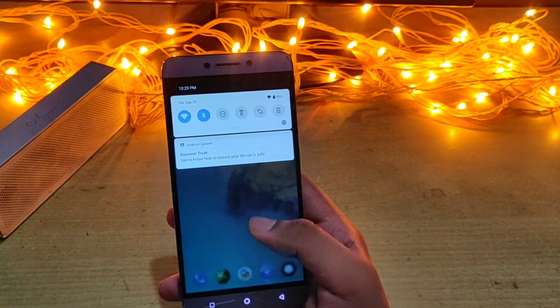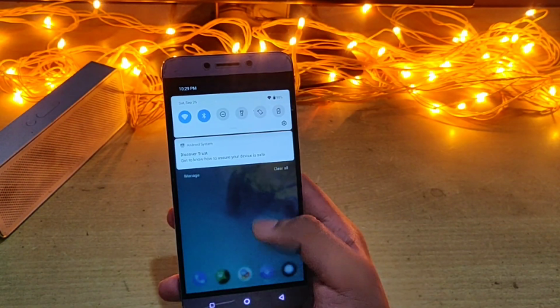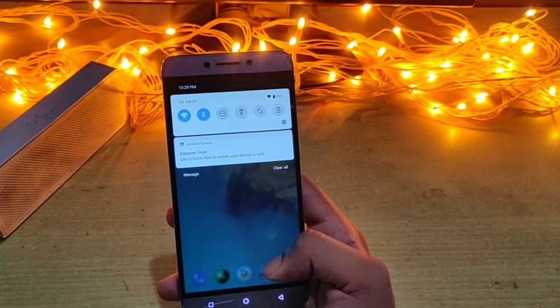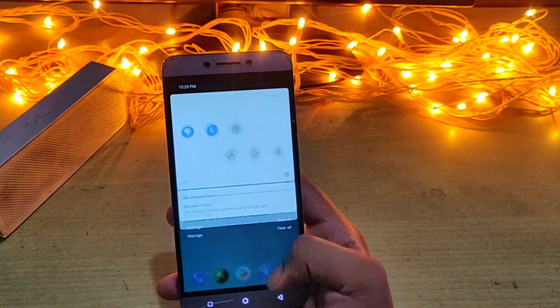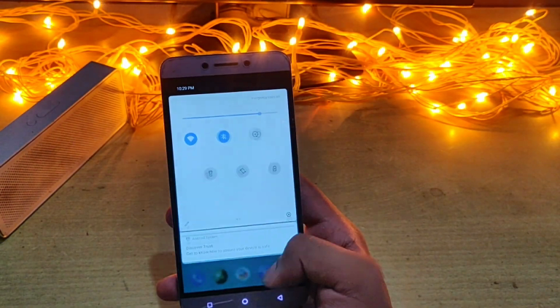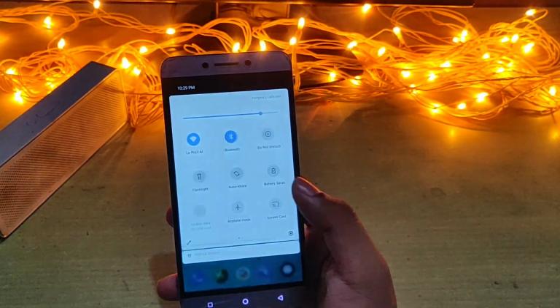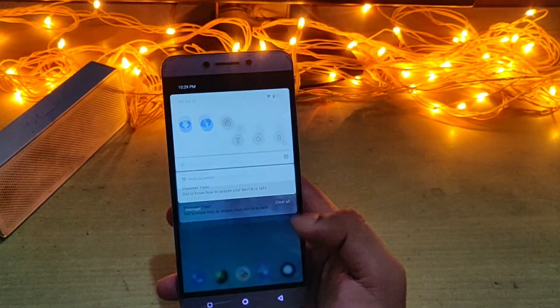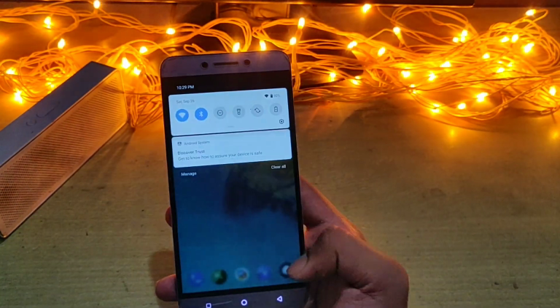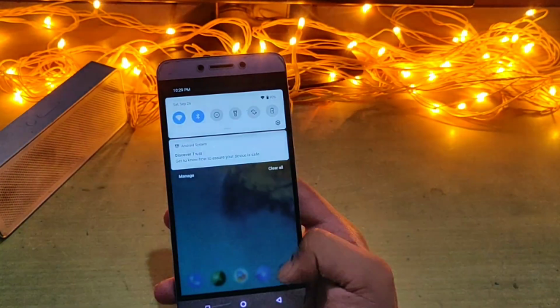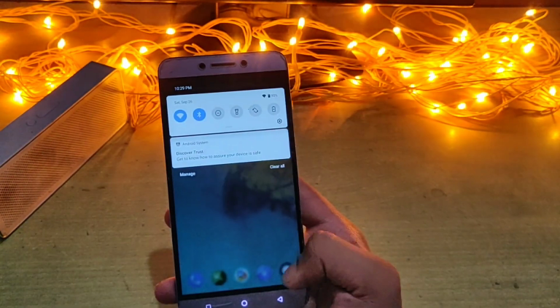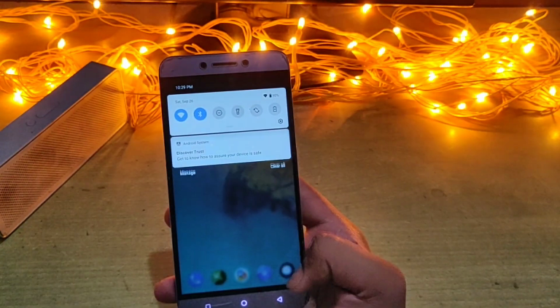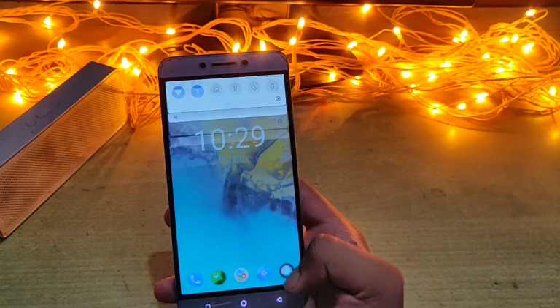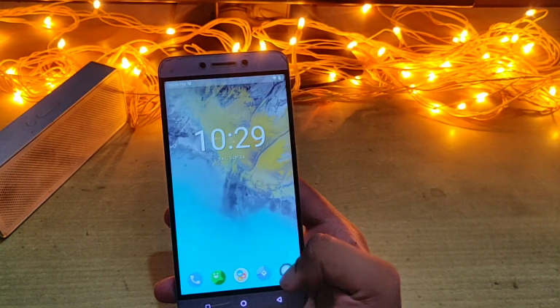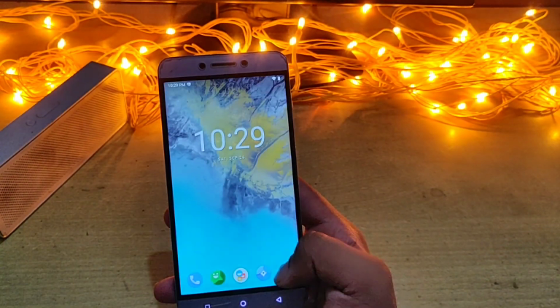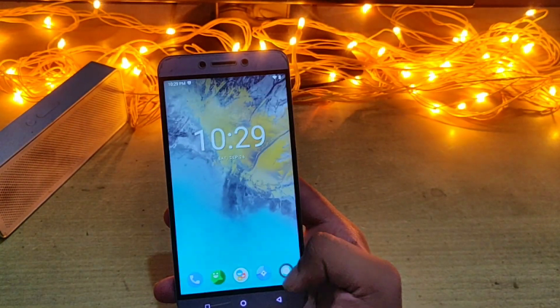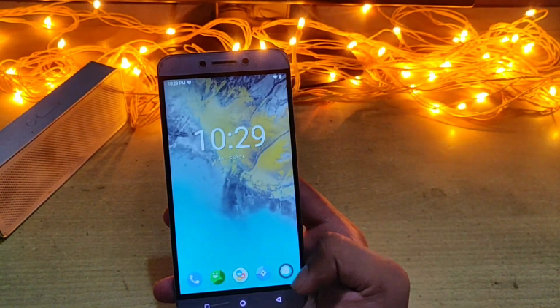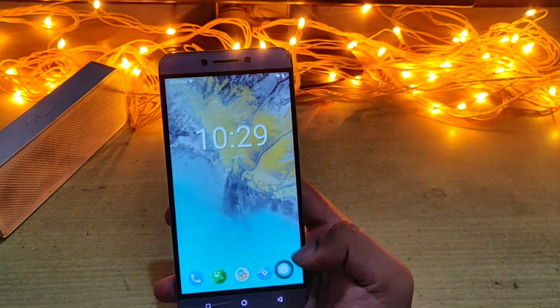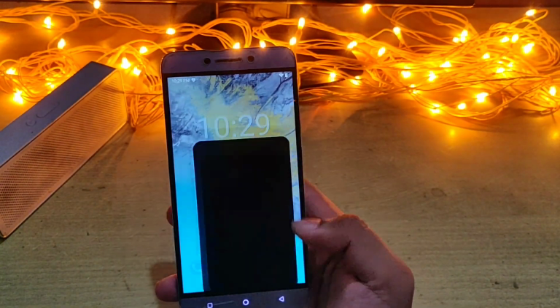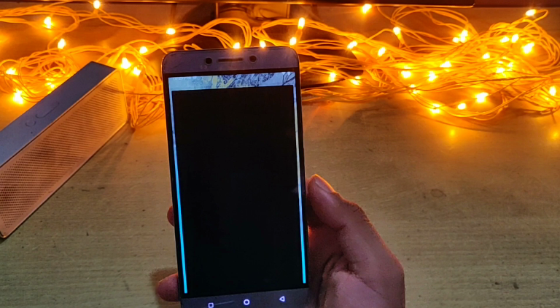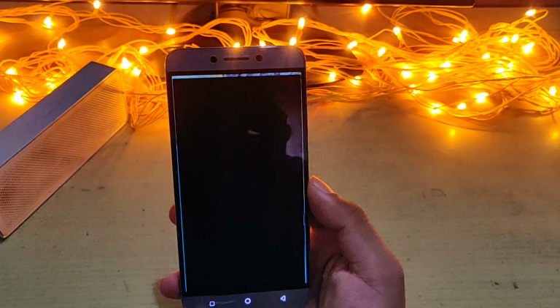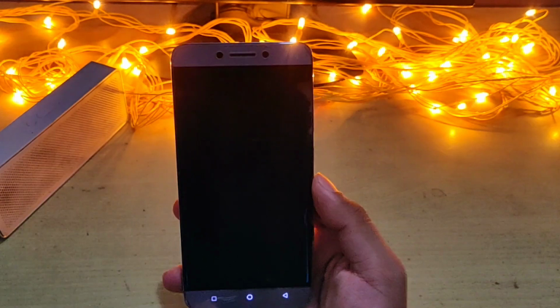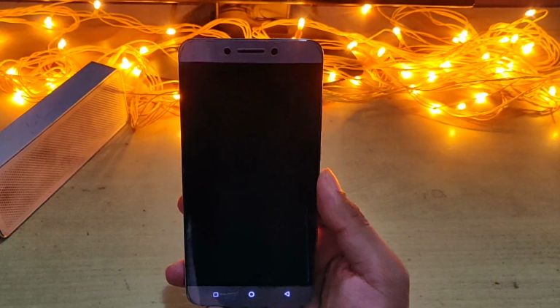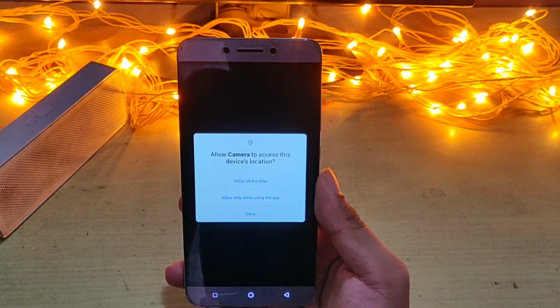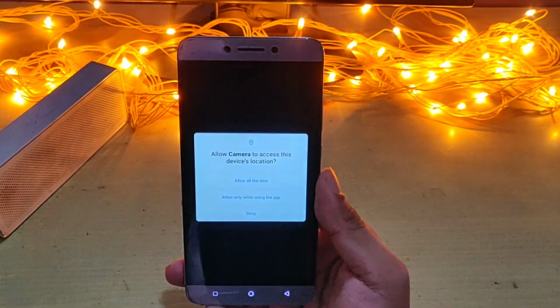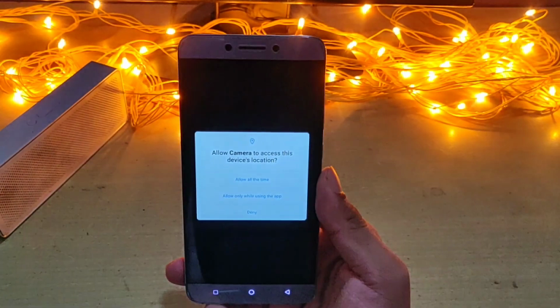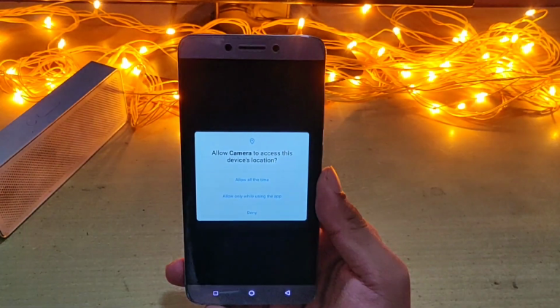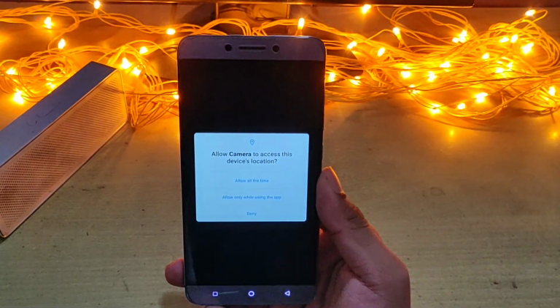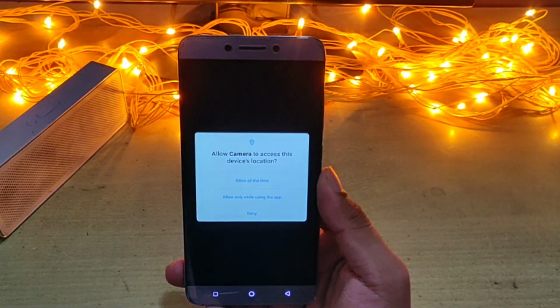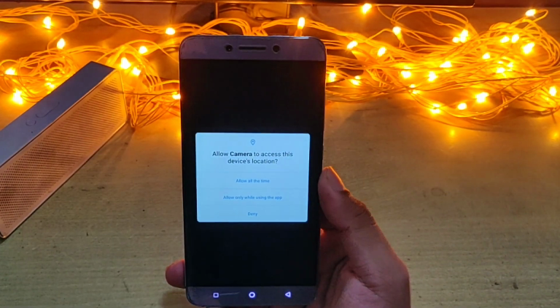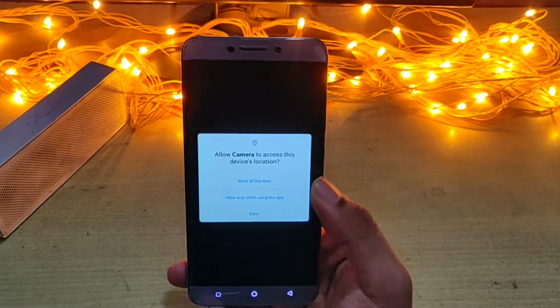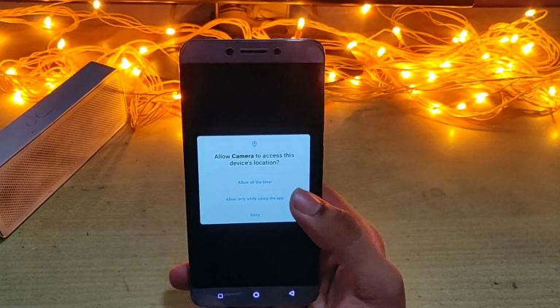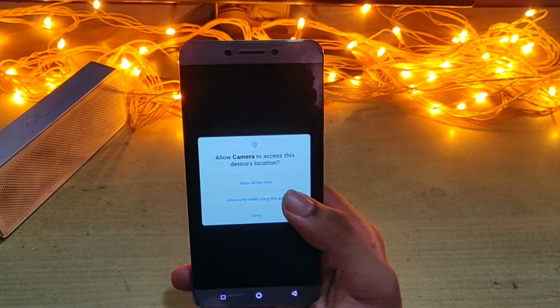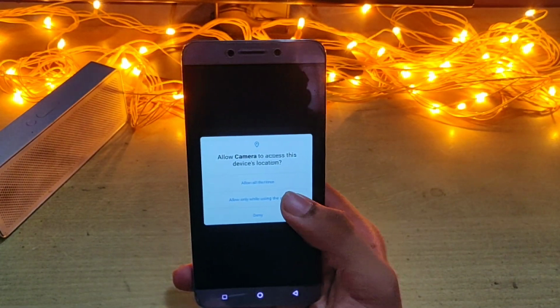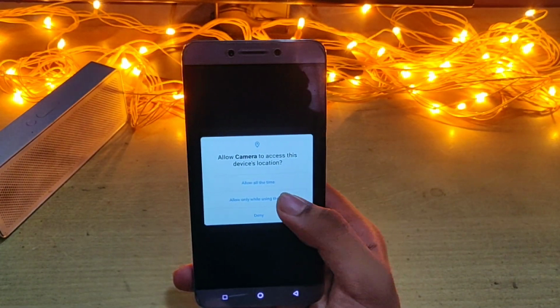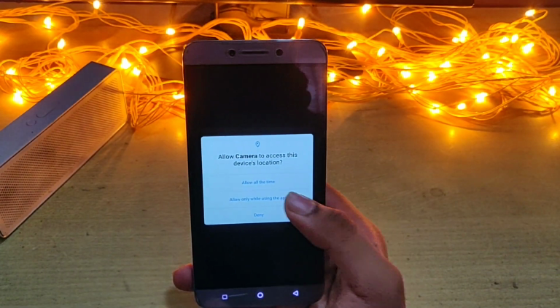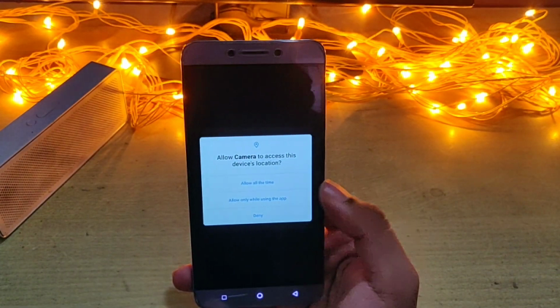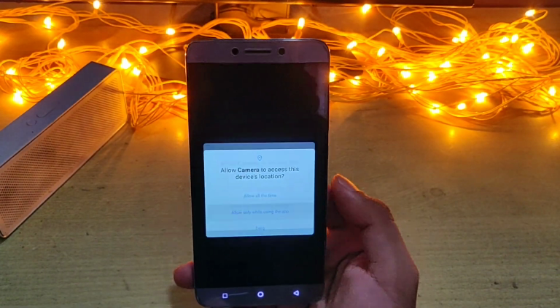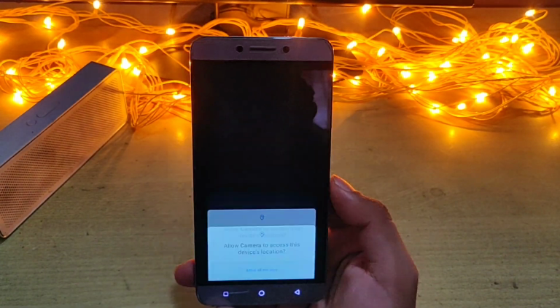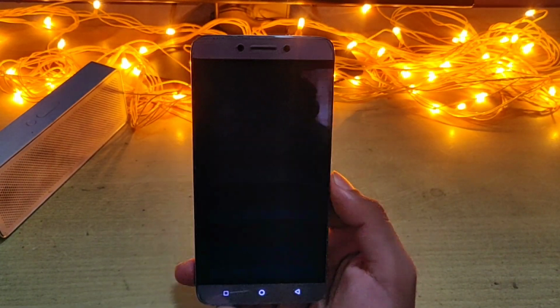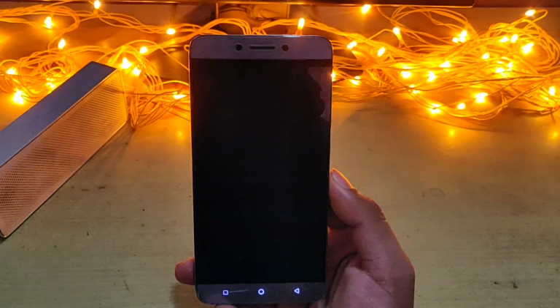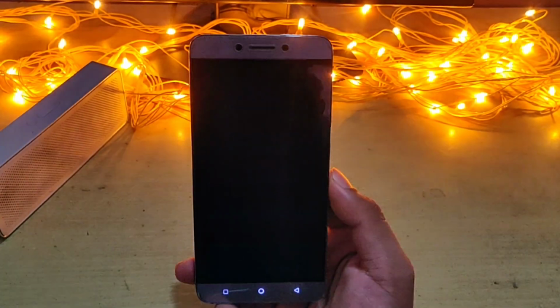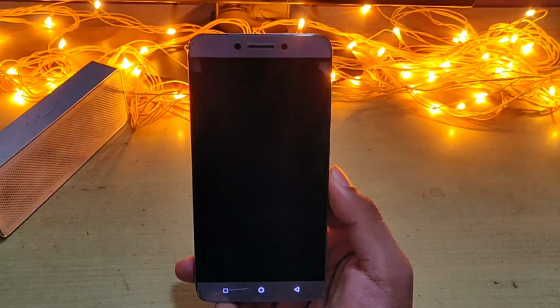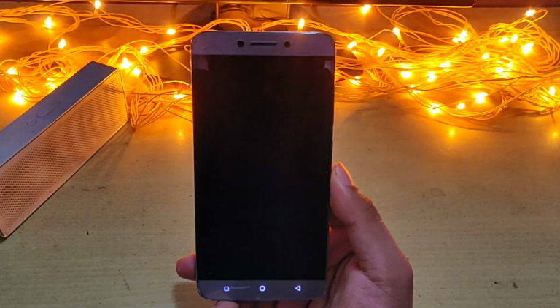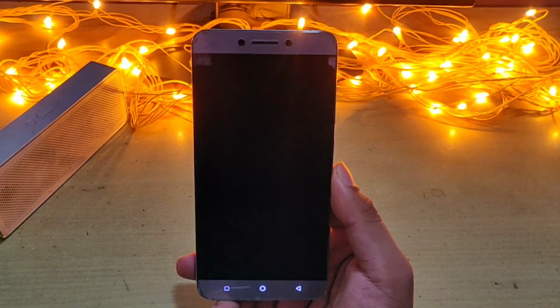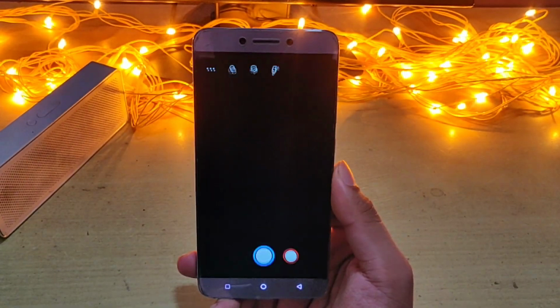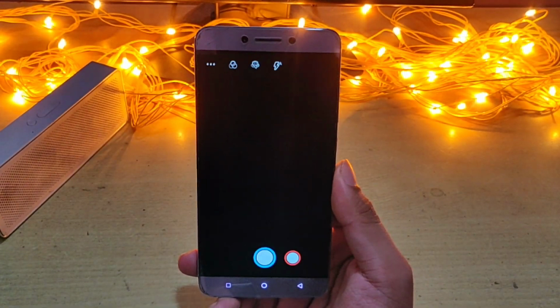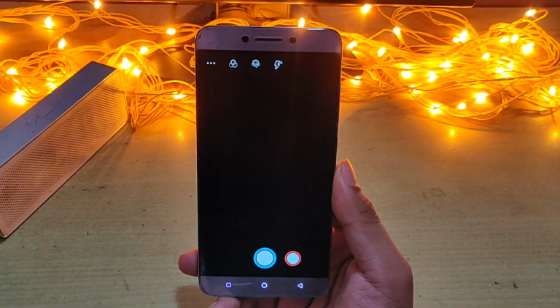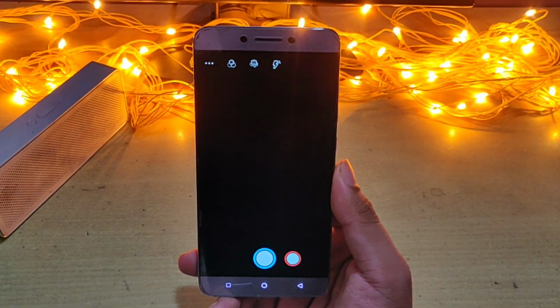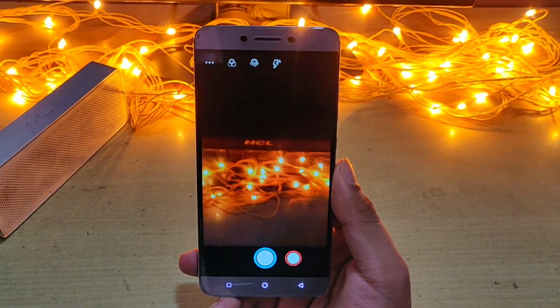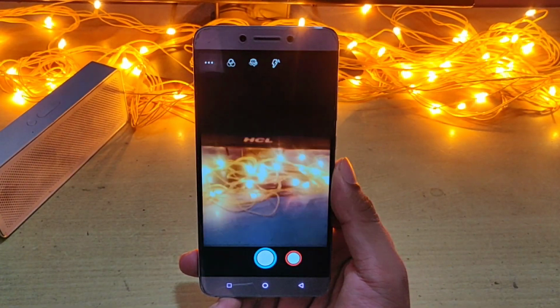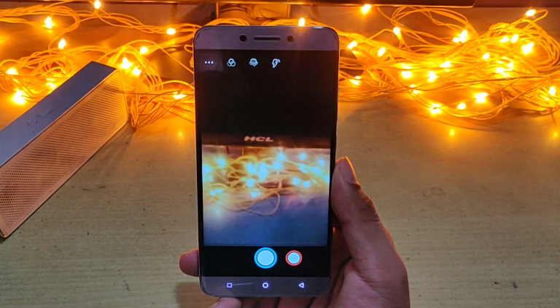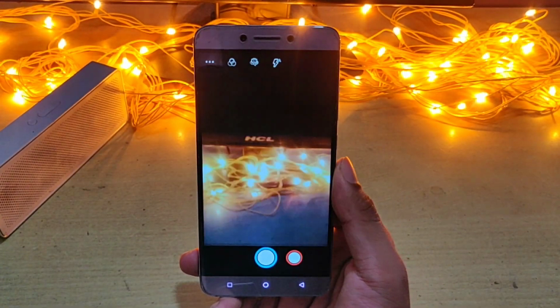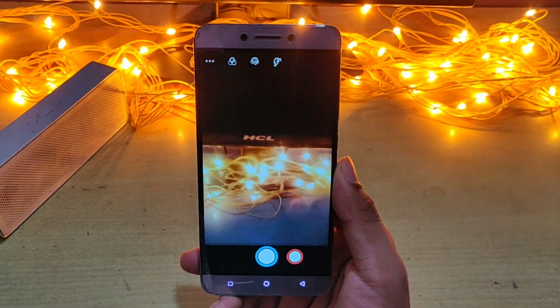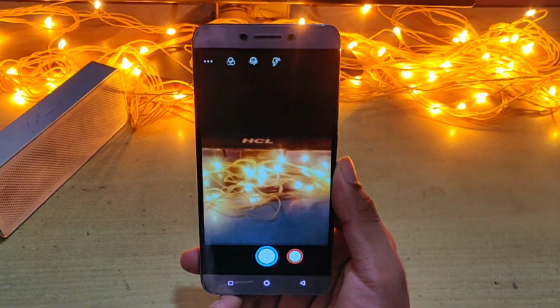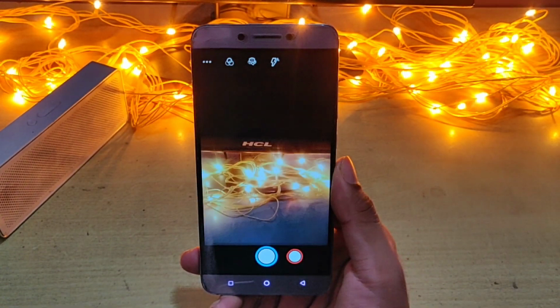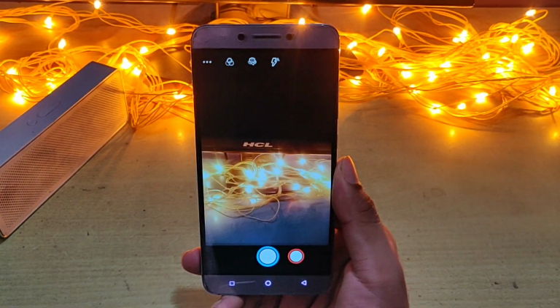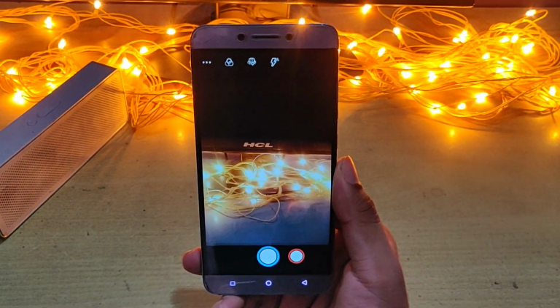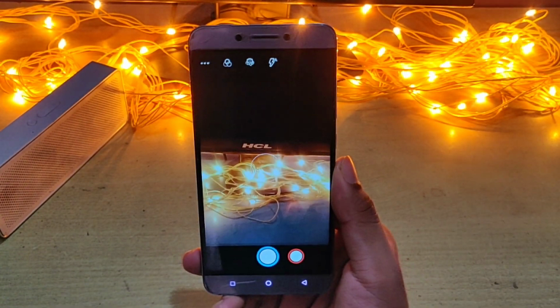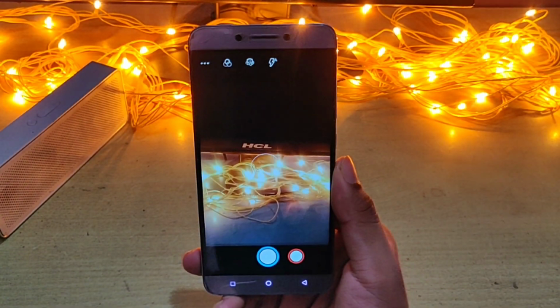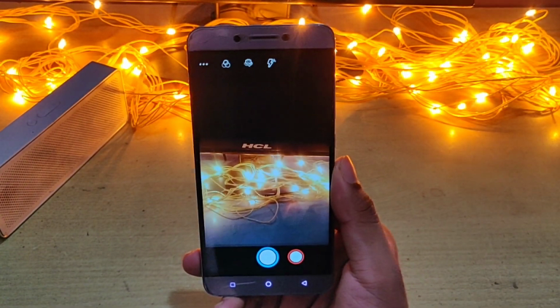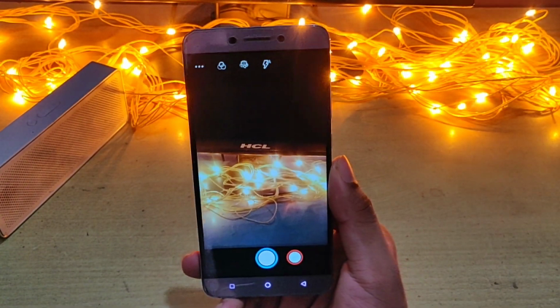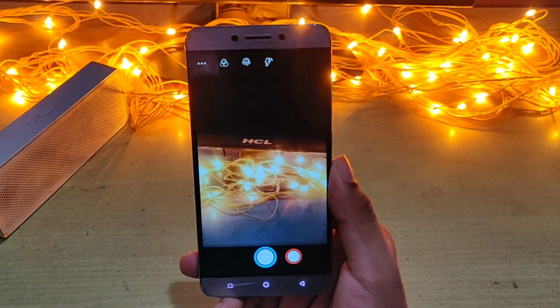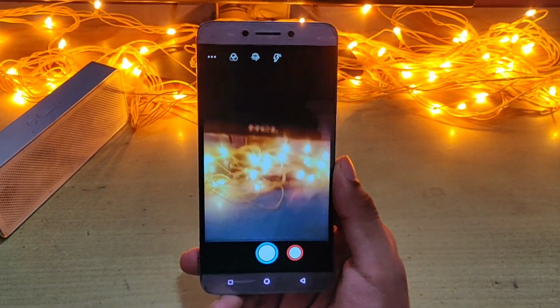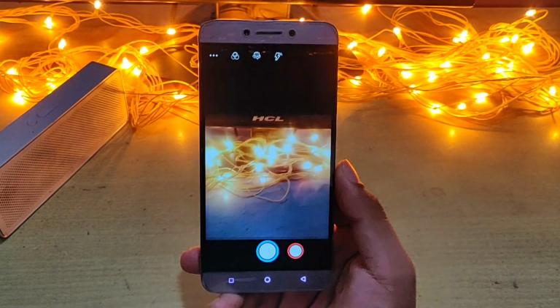The pre-installed camera is not that great, but I will give you the link for the Google Camera which you can use to take better photos and videos.